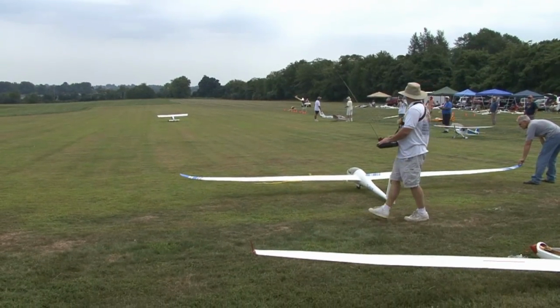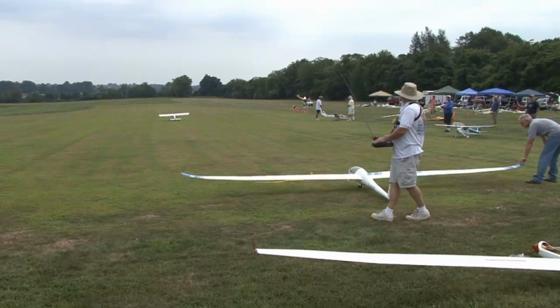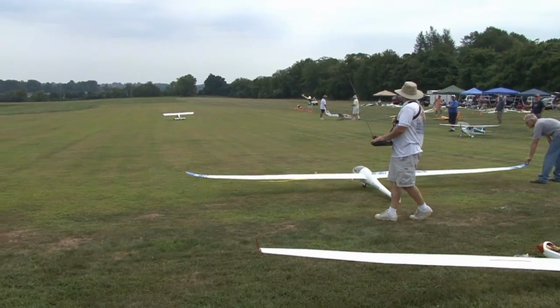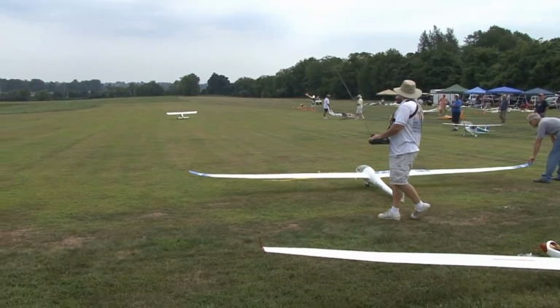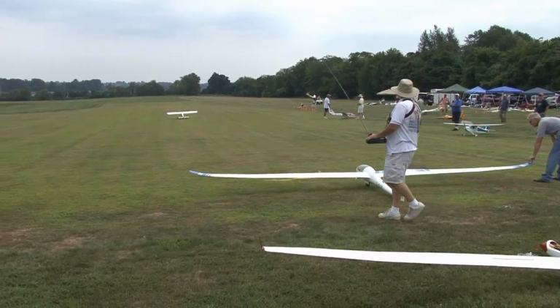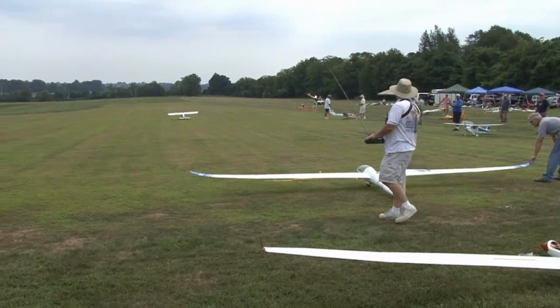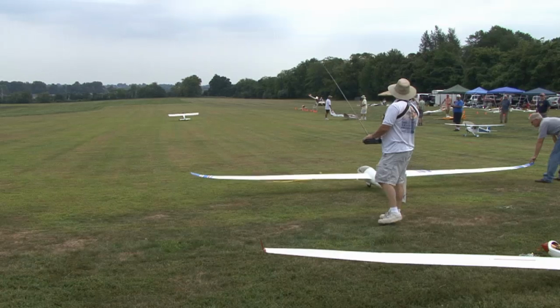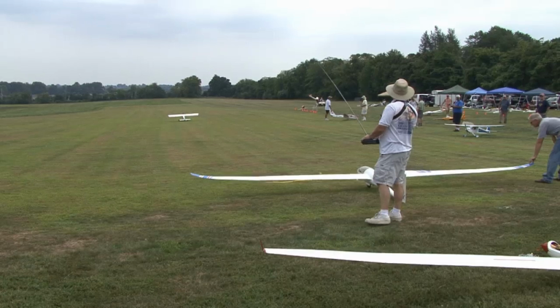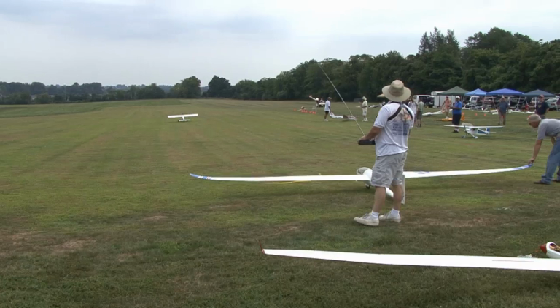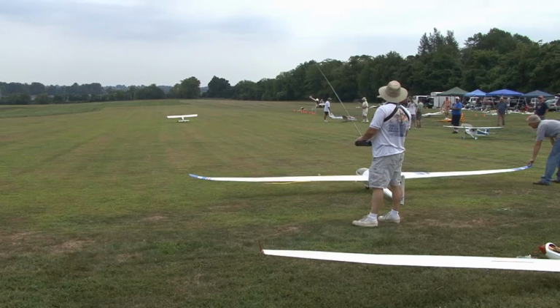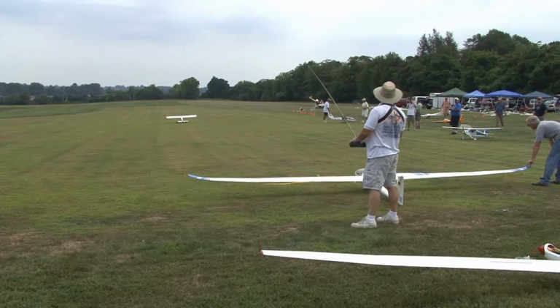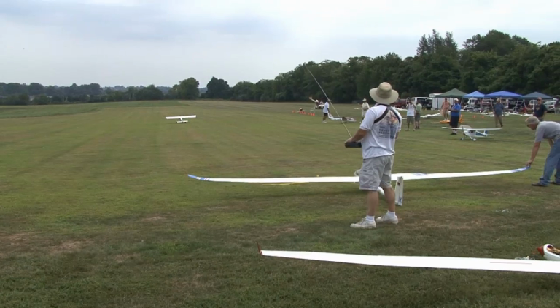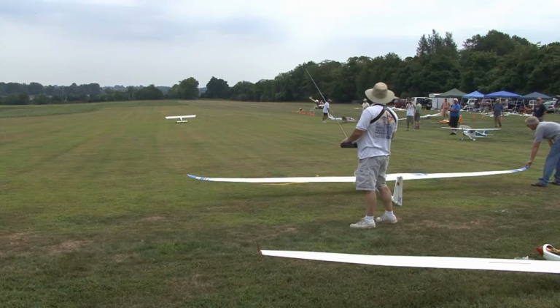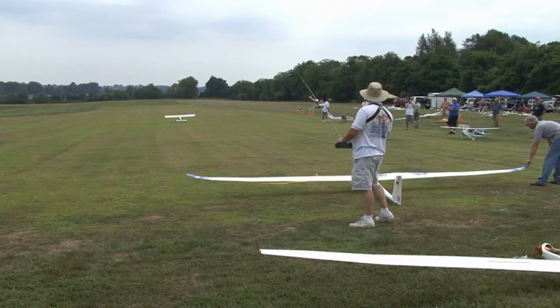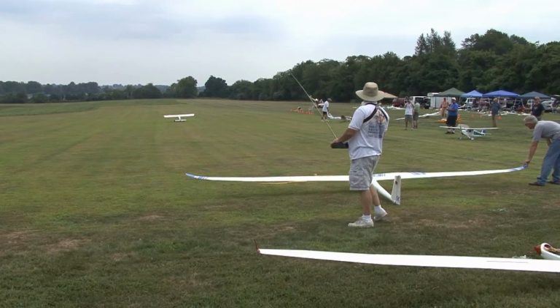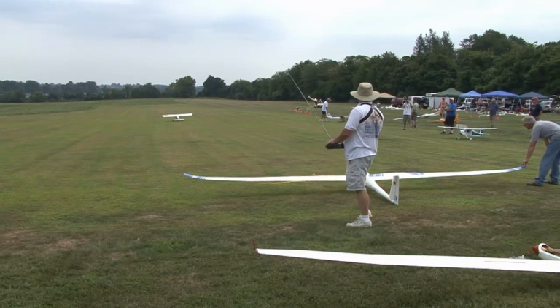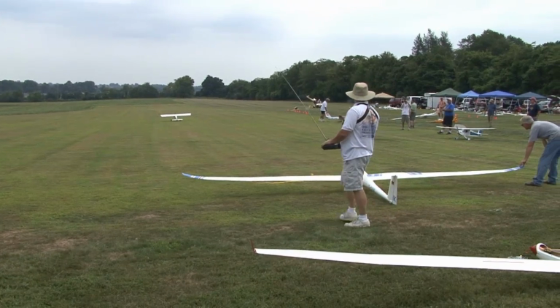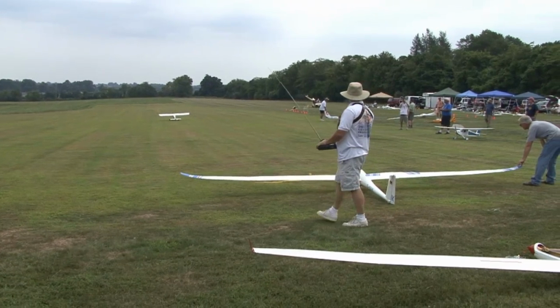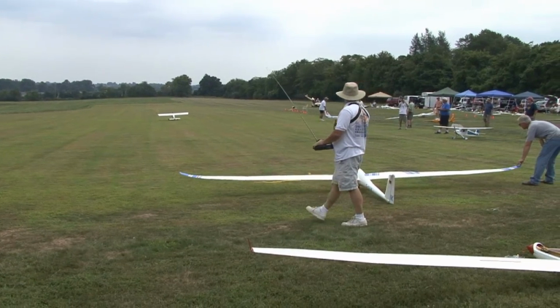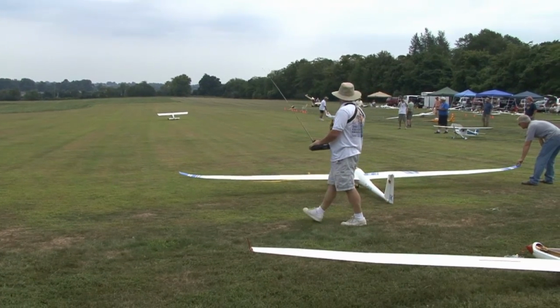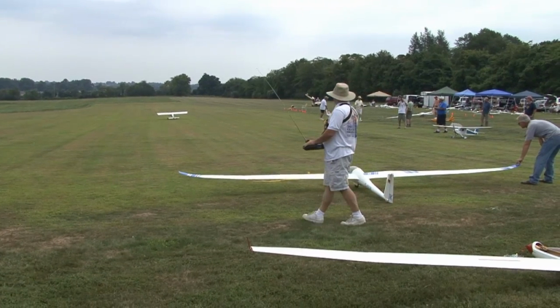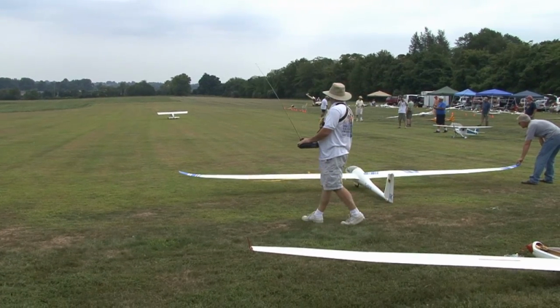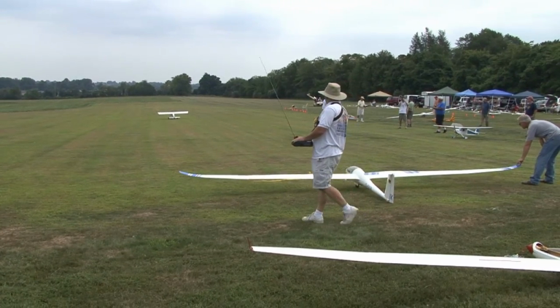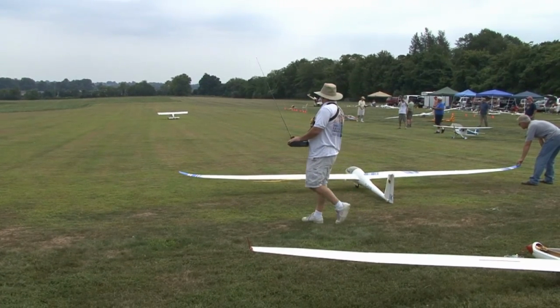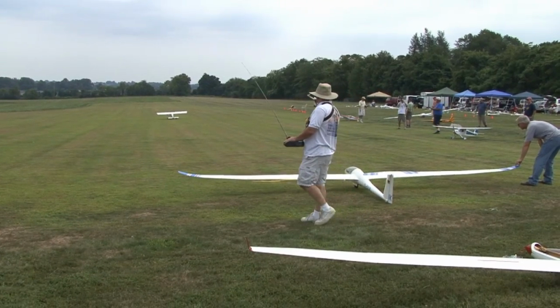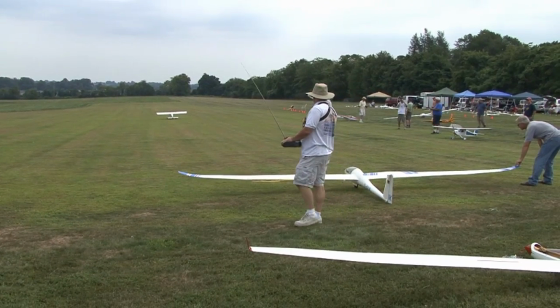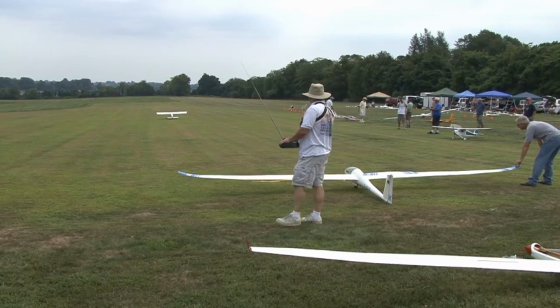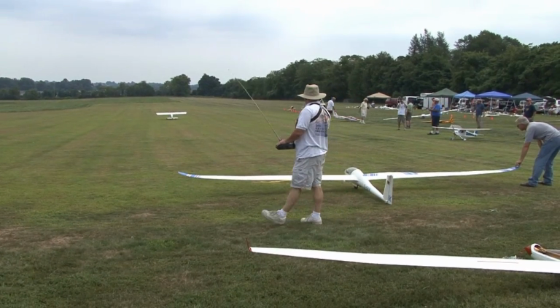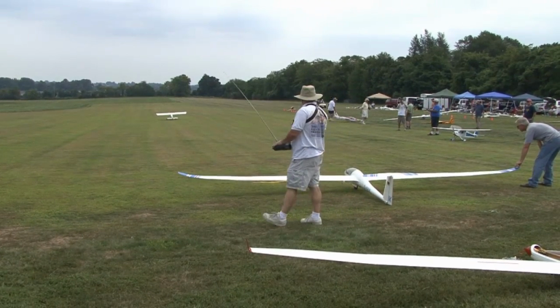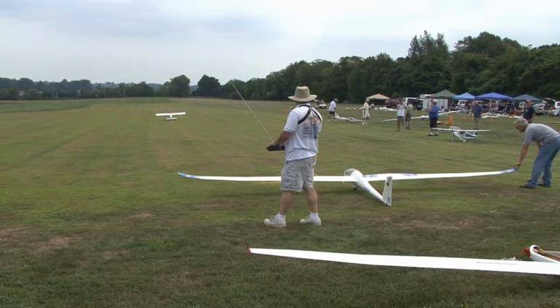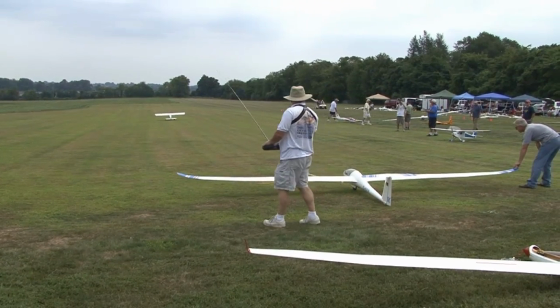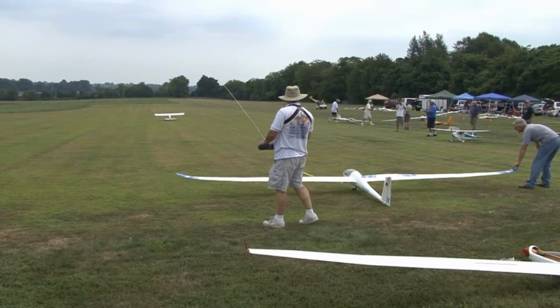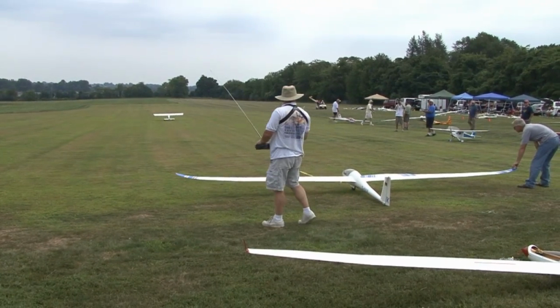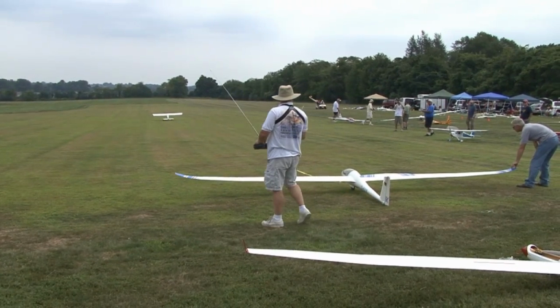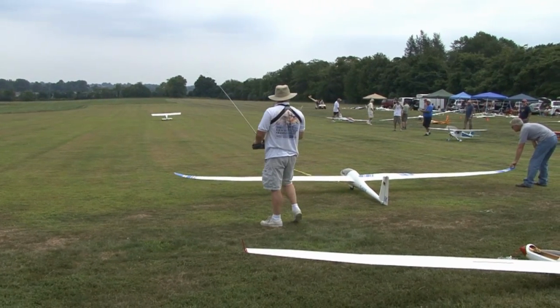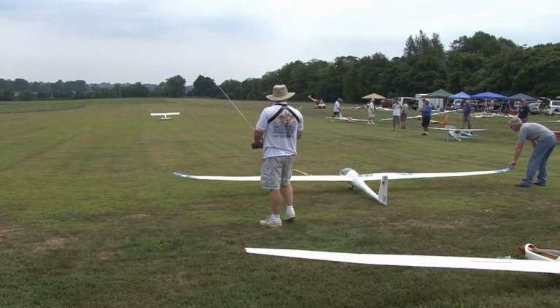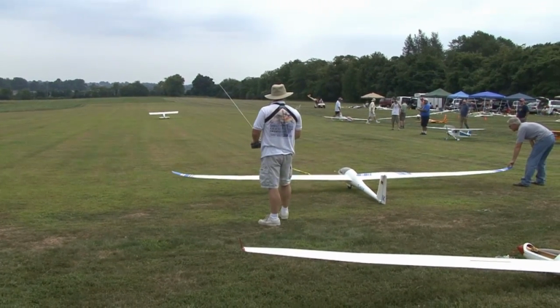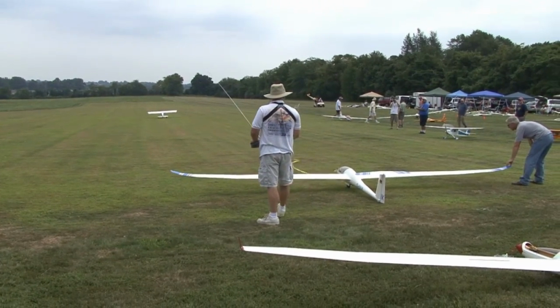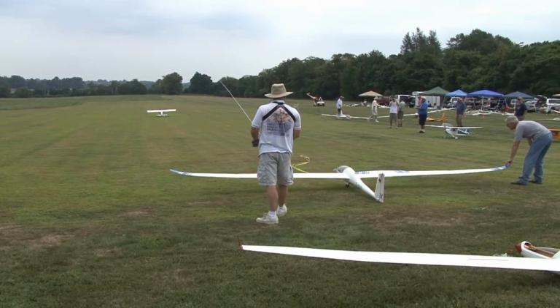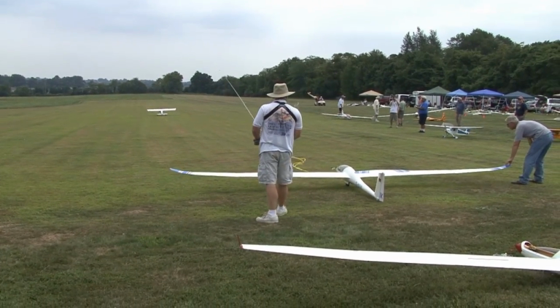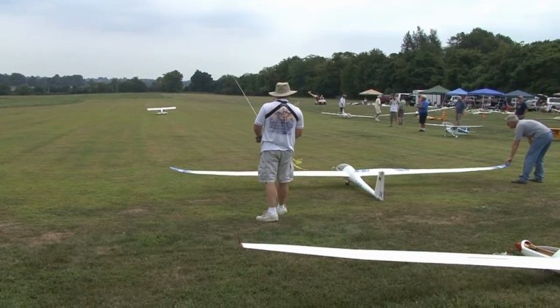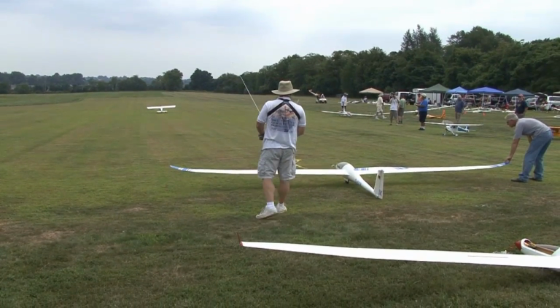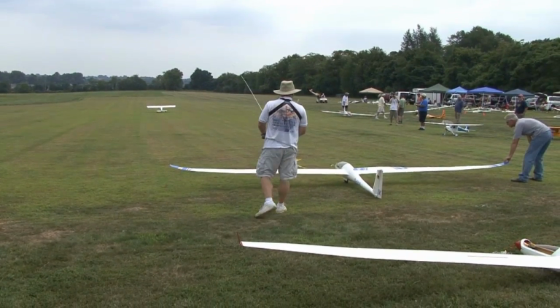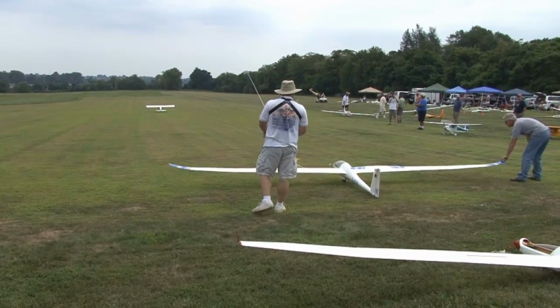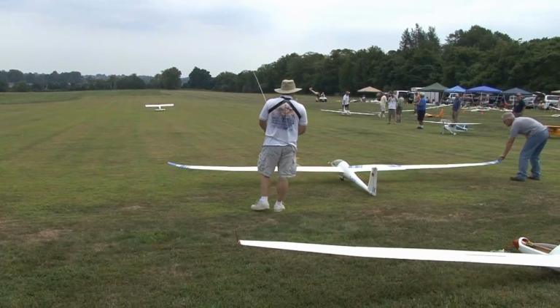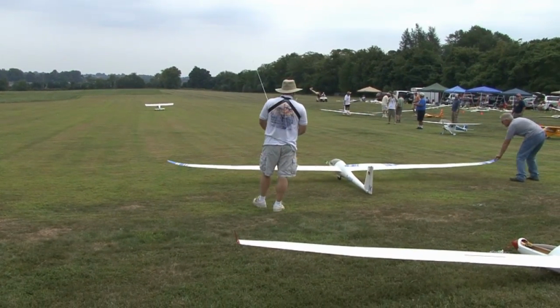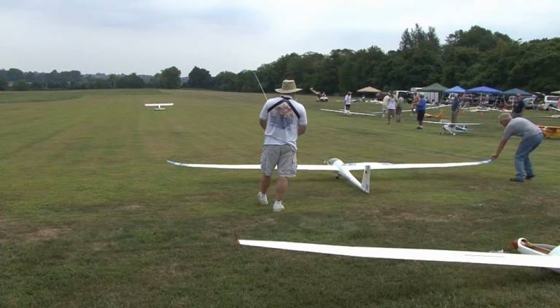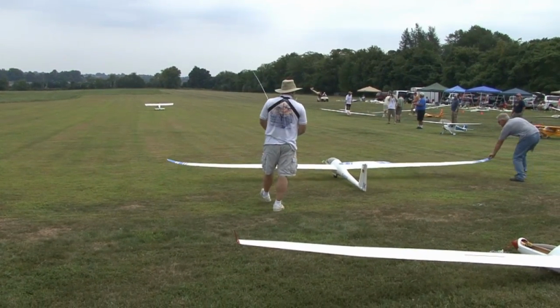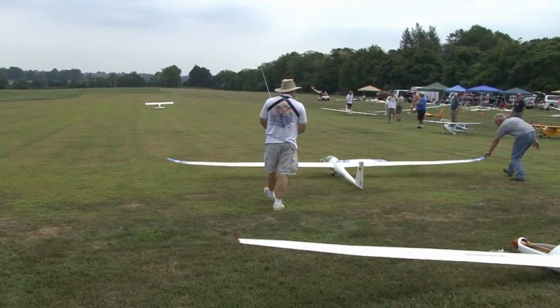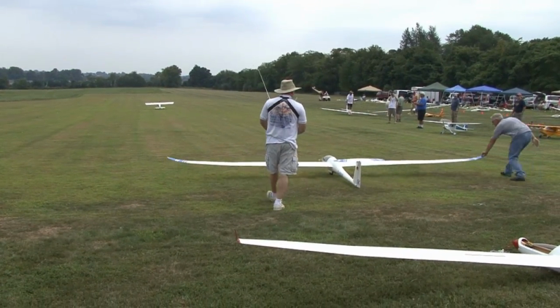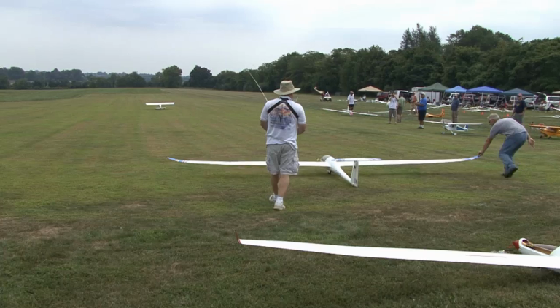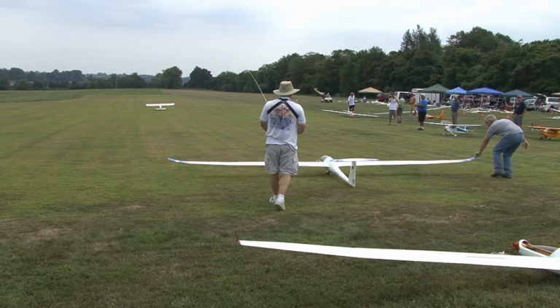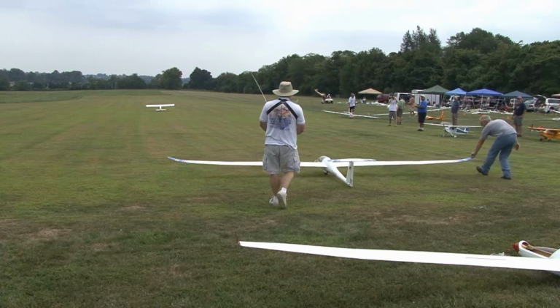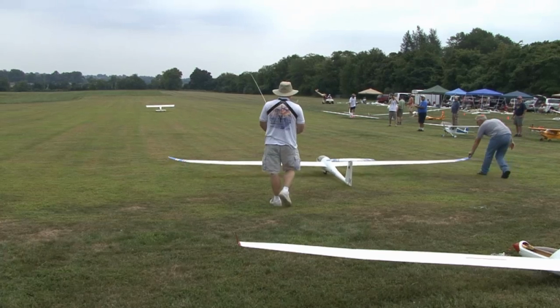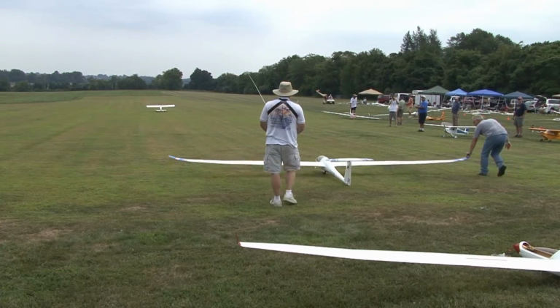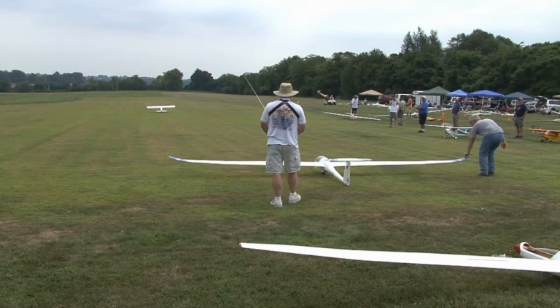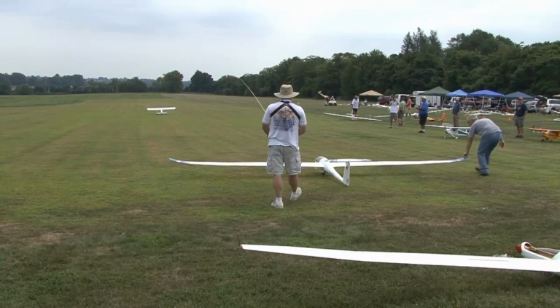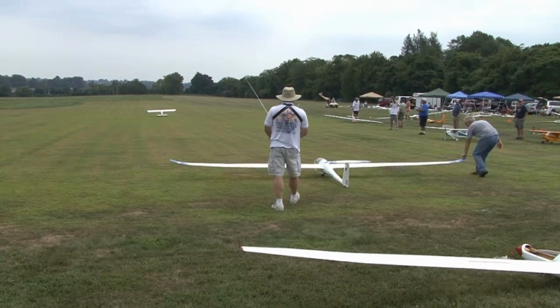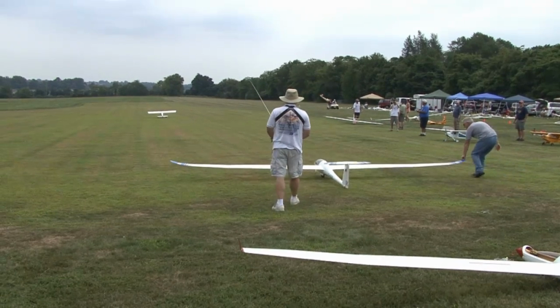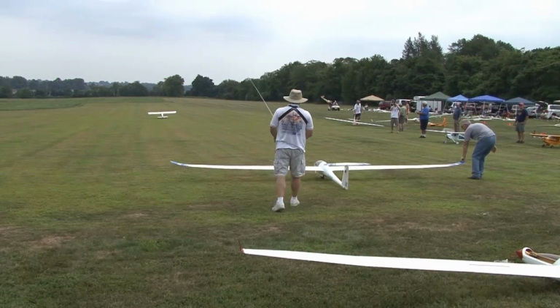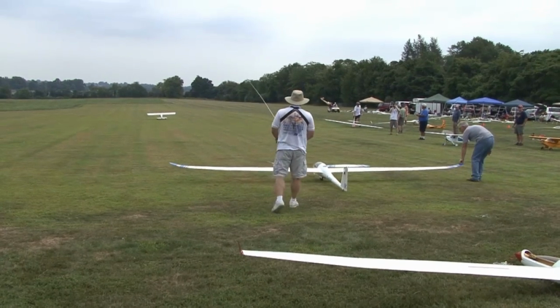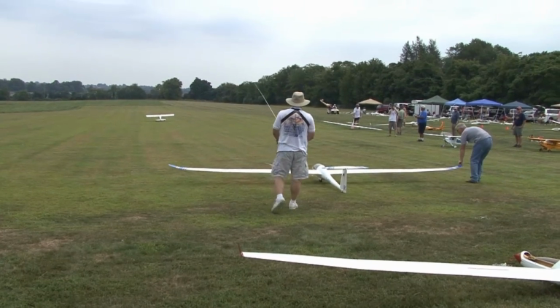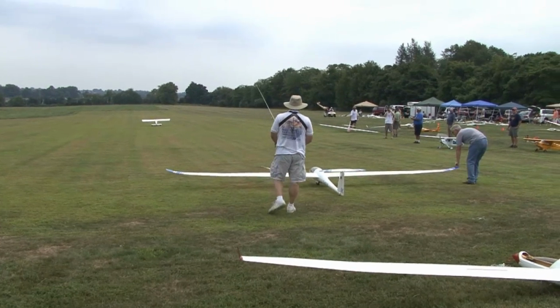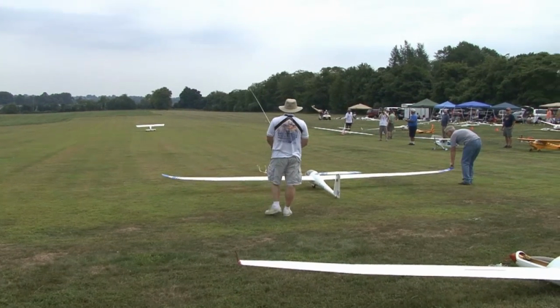Here we go — a typical takeoff. Gas plane taking up a large glider, a sub-meter glider.